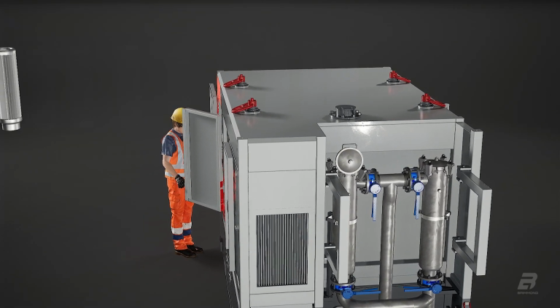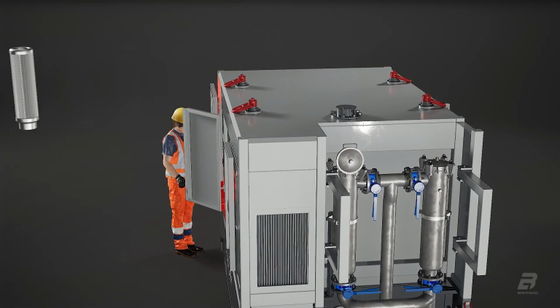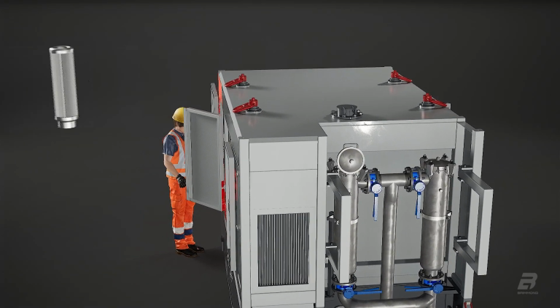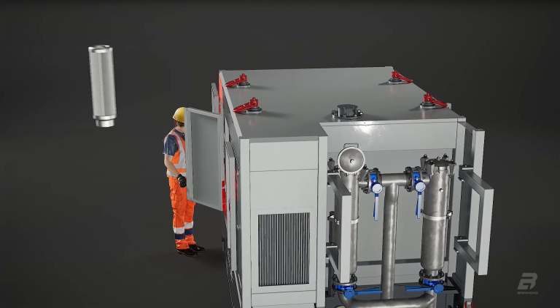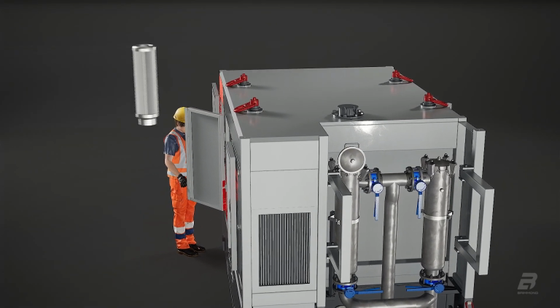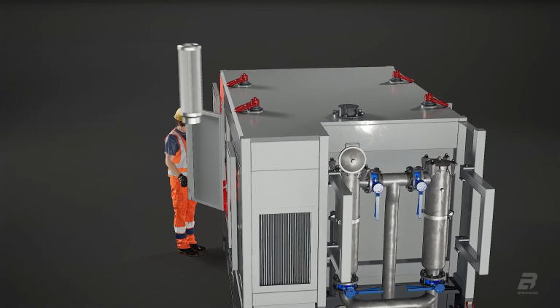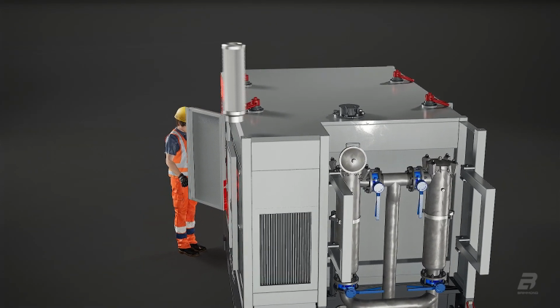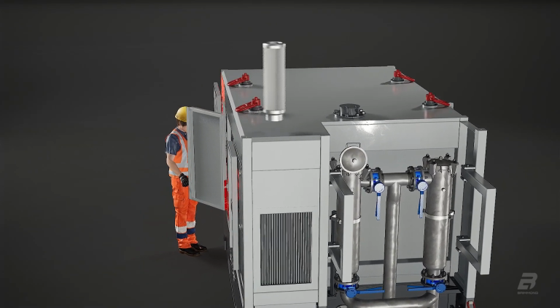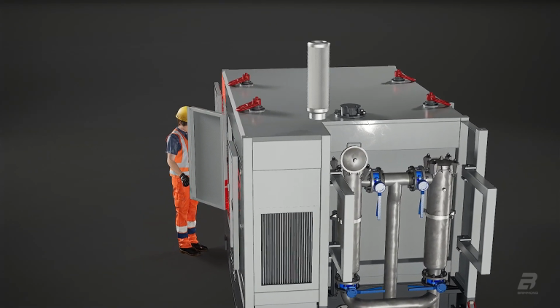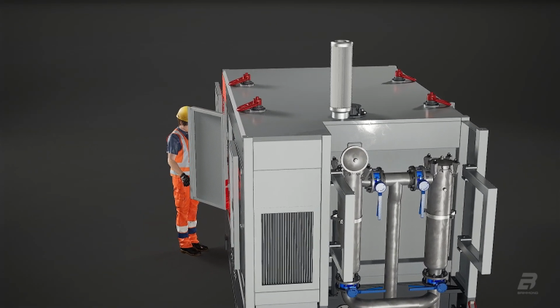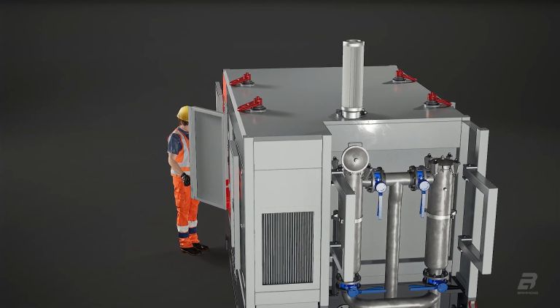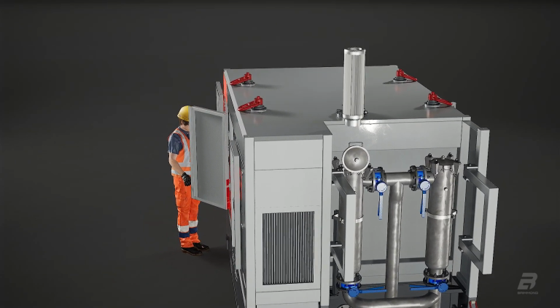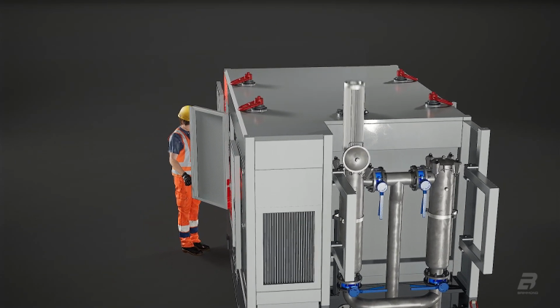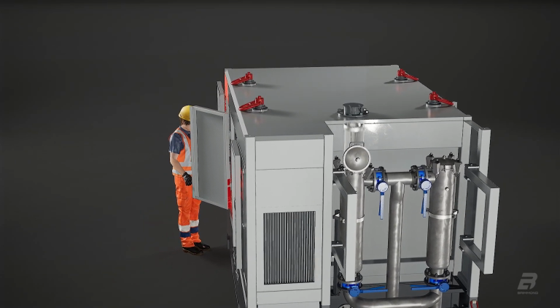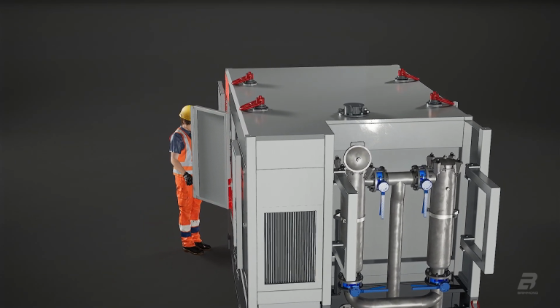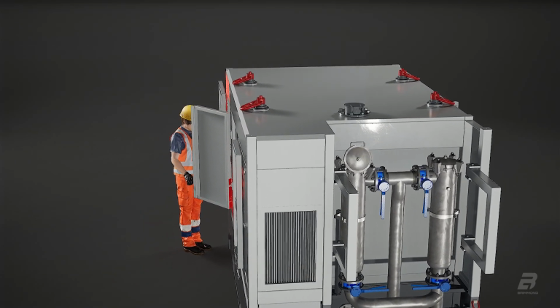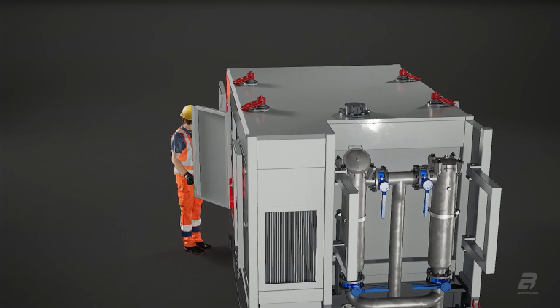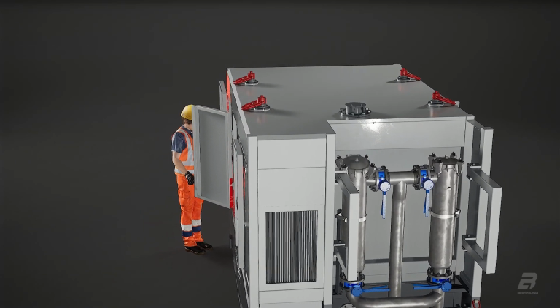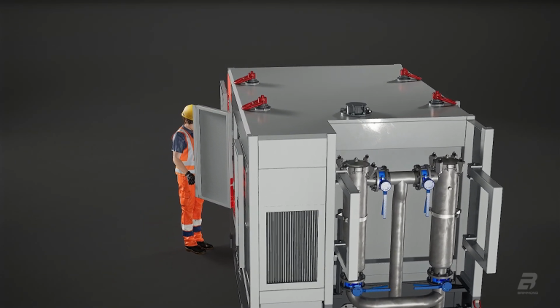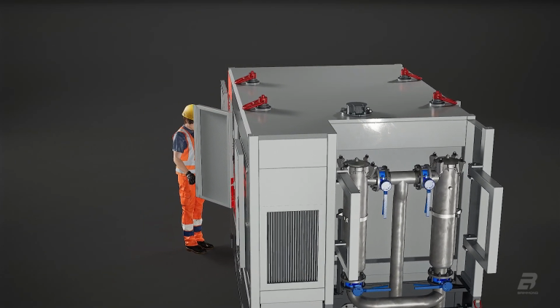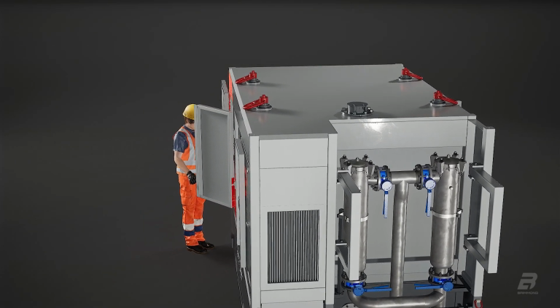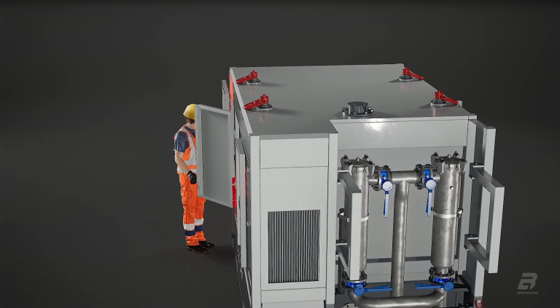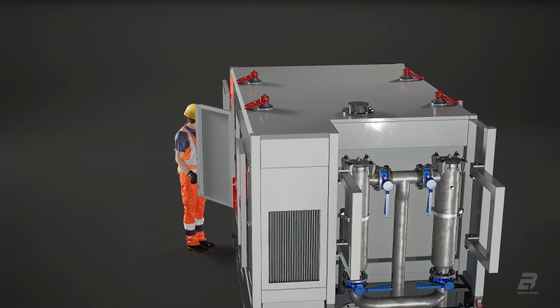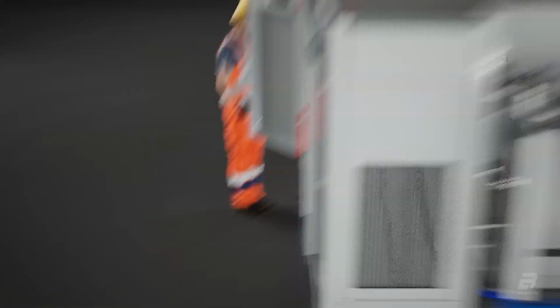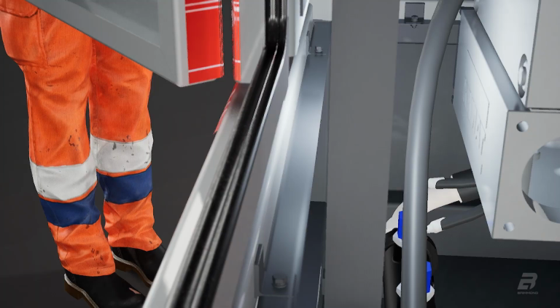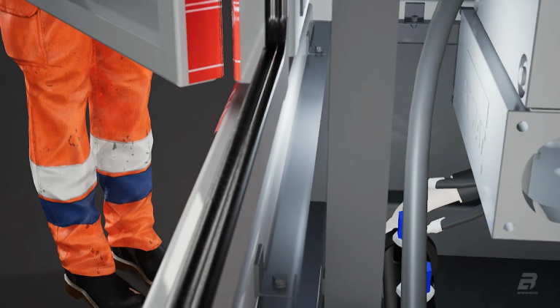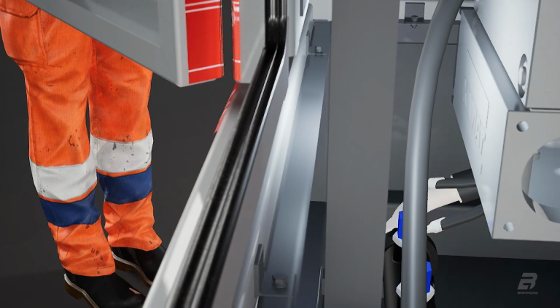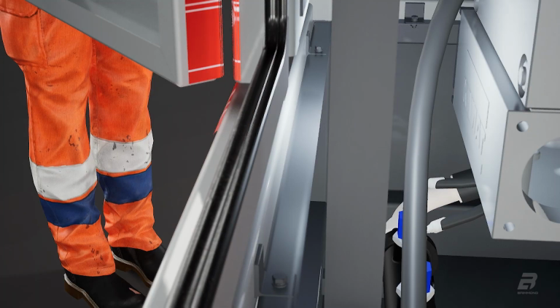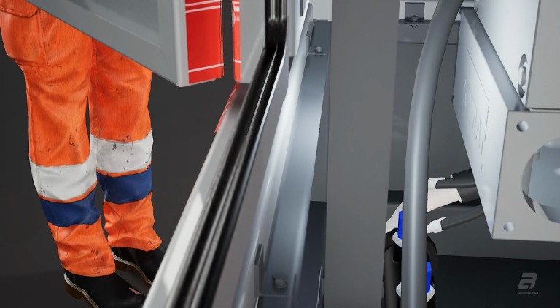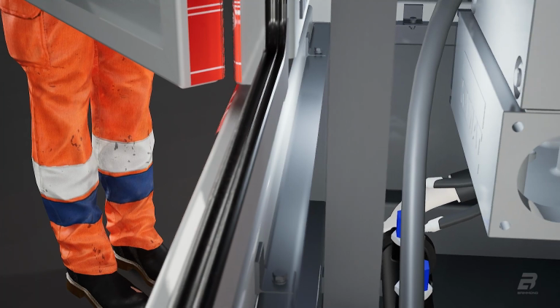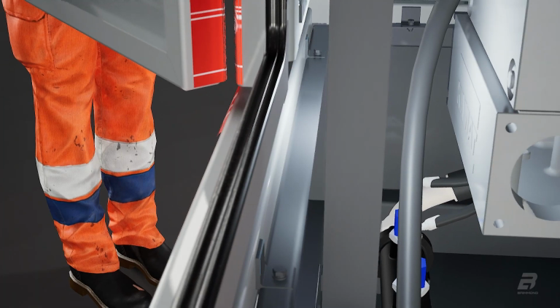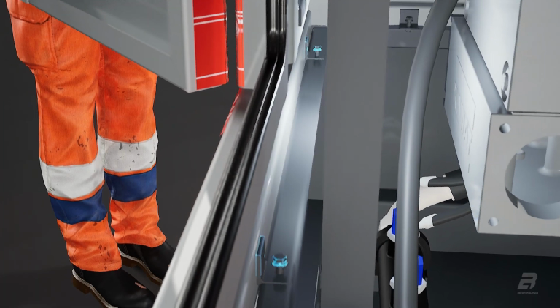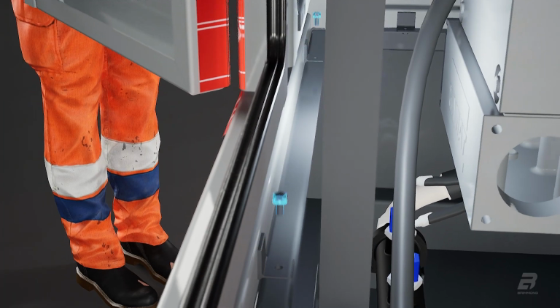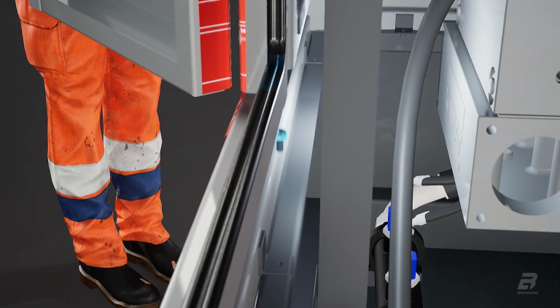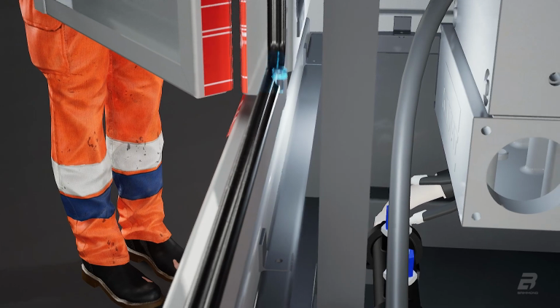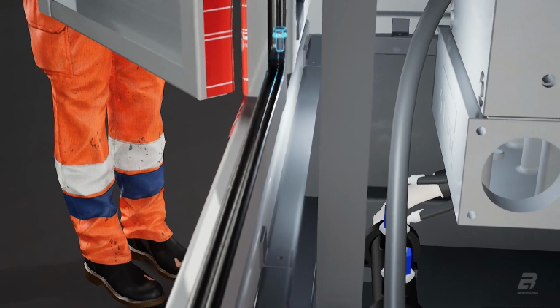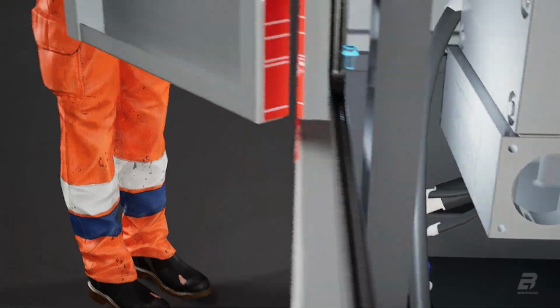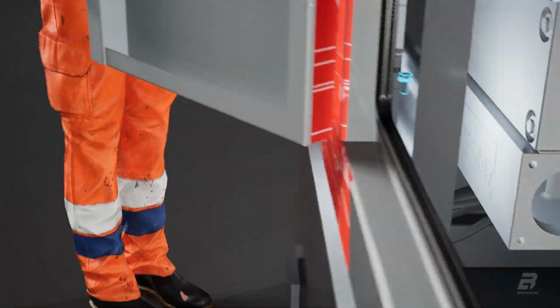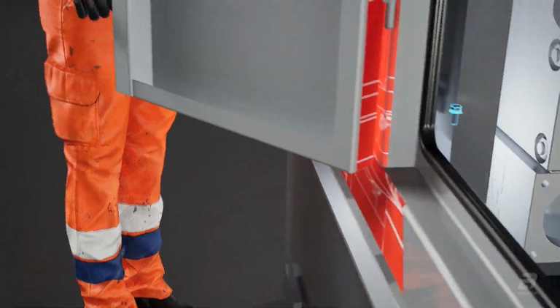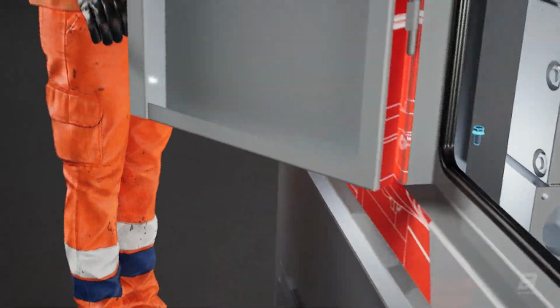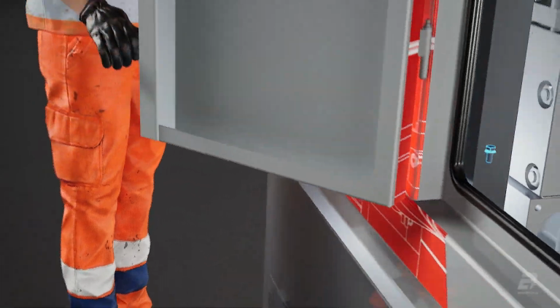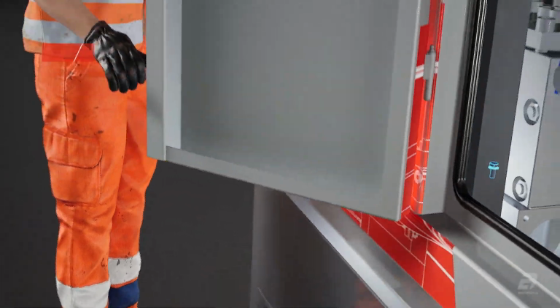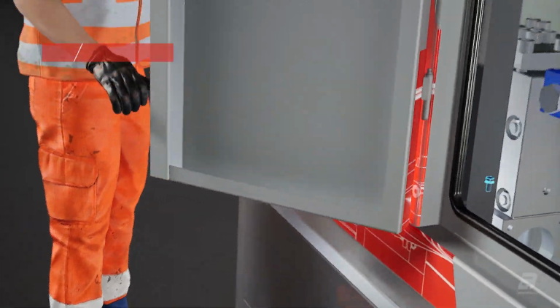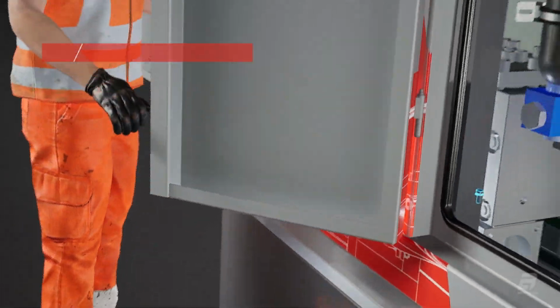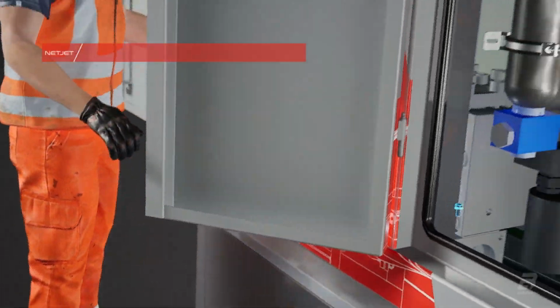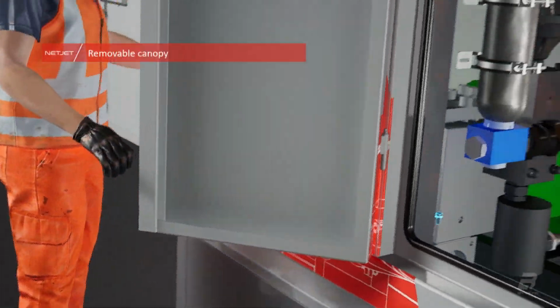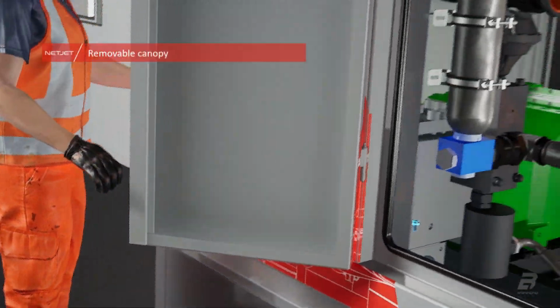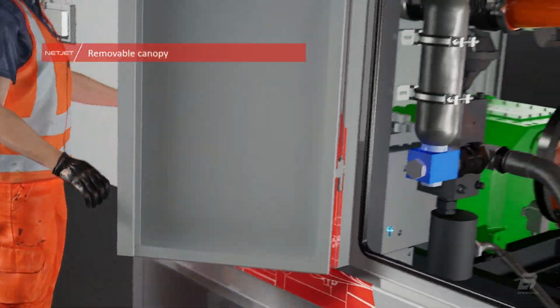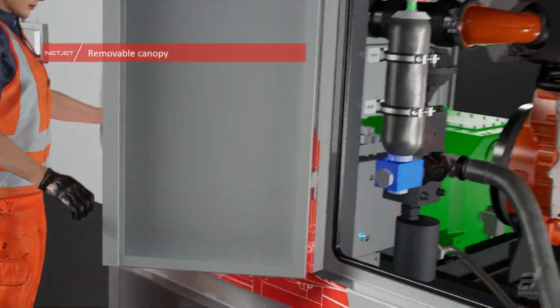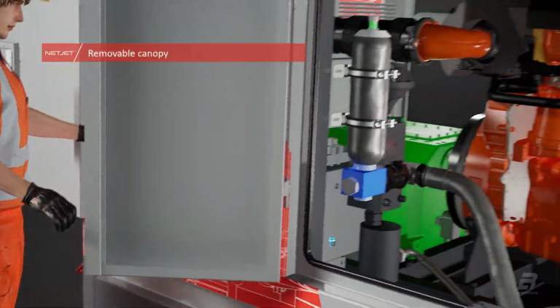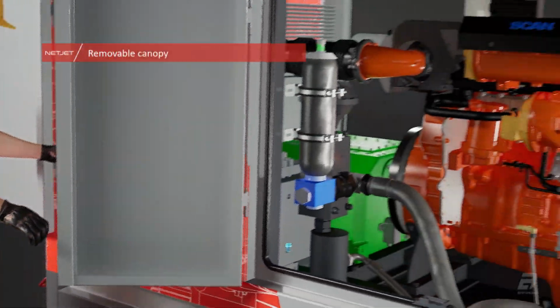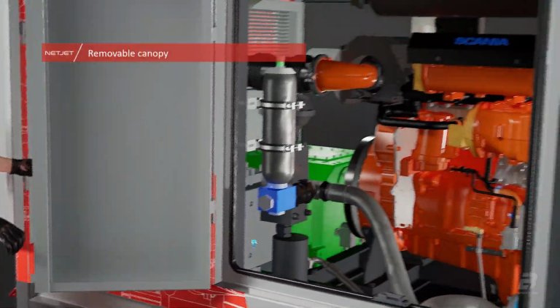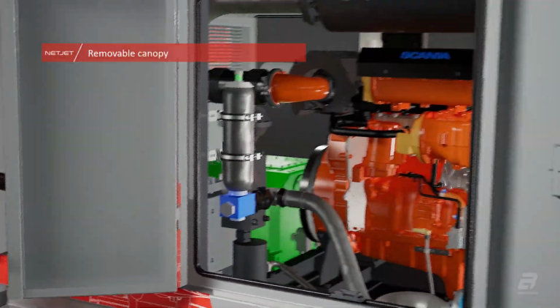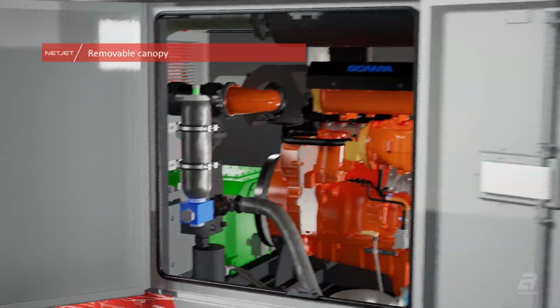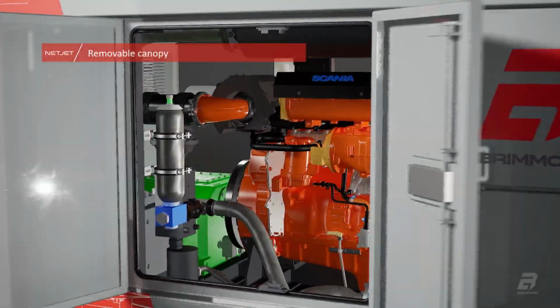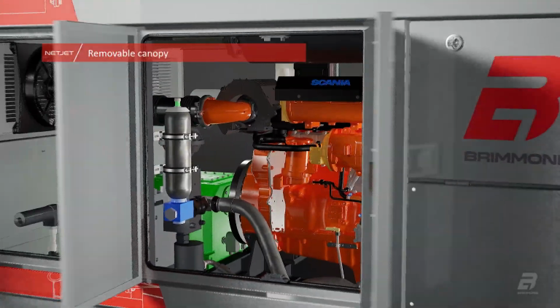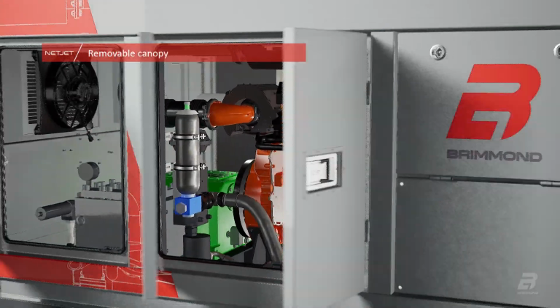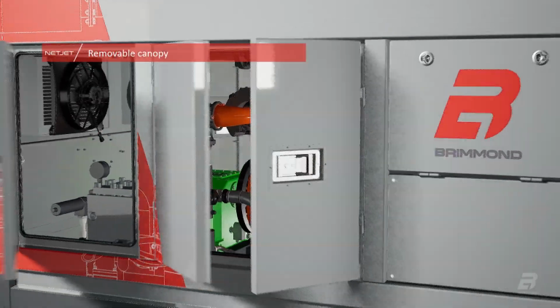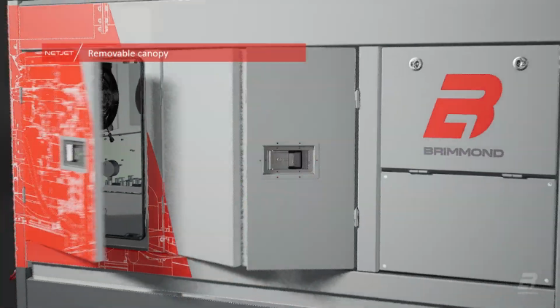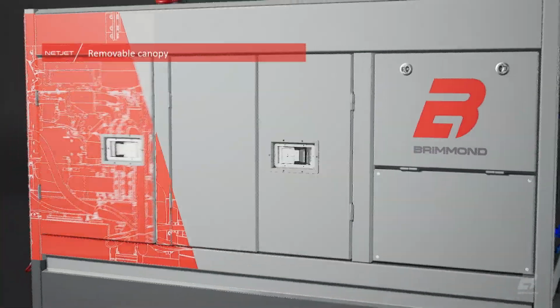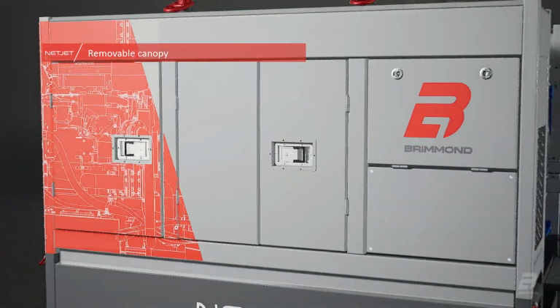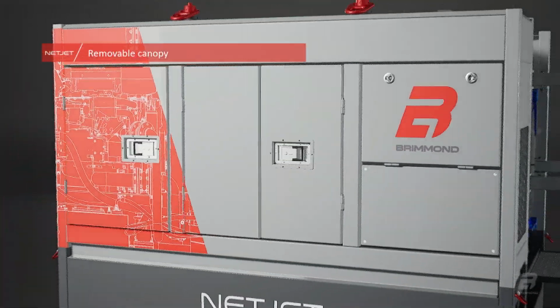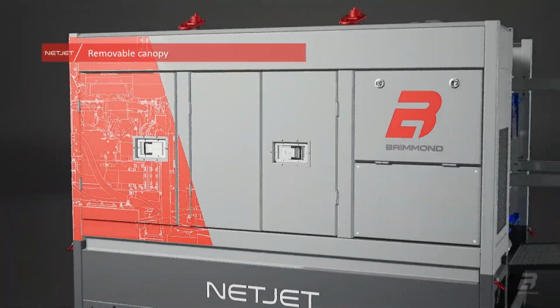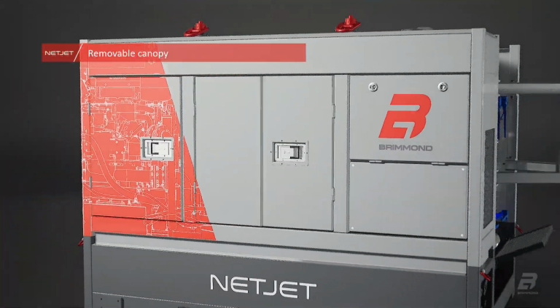For more extensive service and maintenance, the canopy is easily removed allowing uninhibited access to the pump and engine.